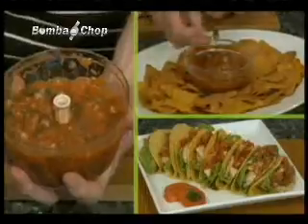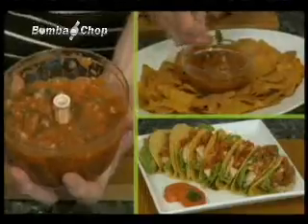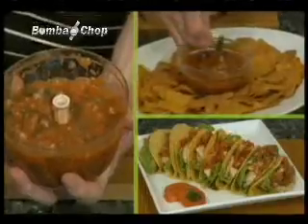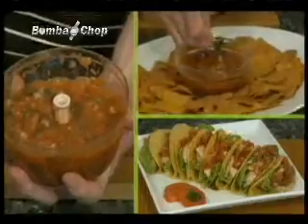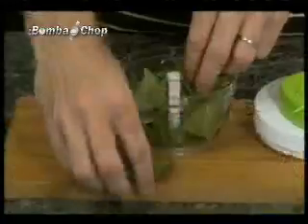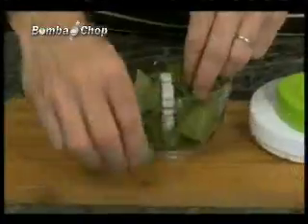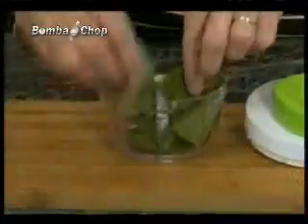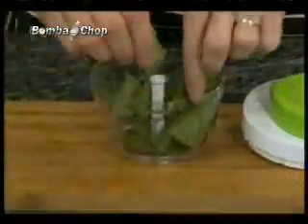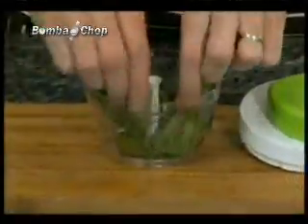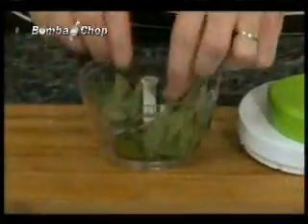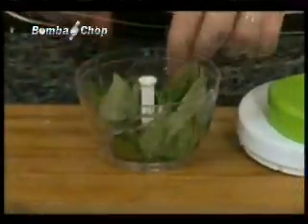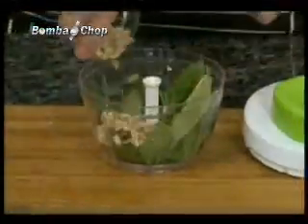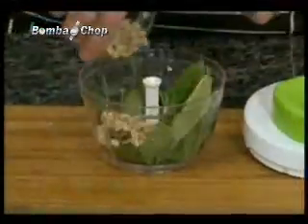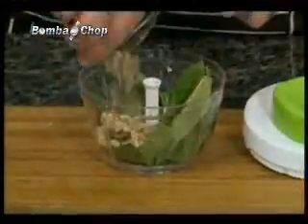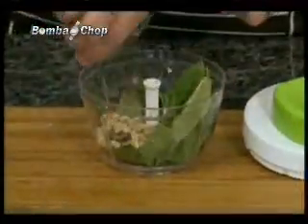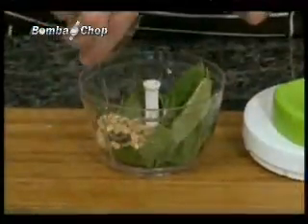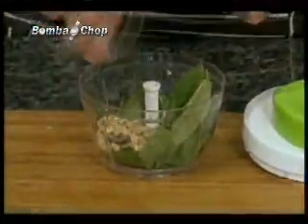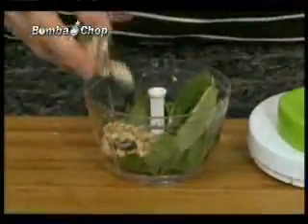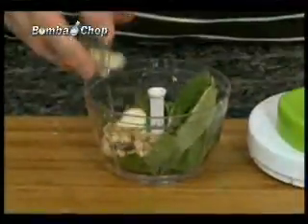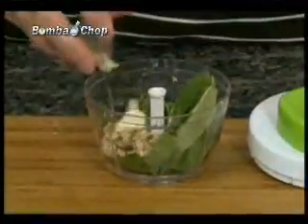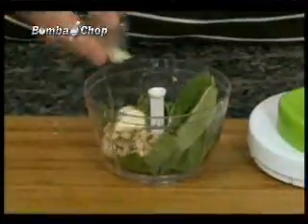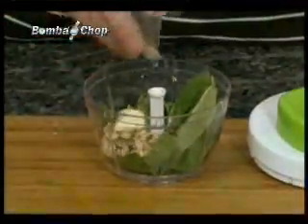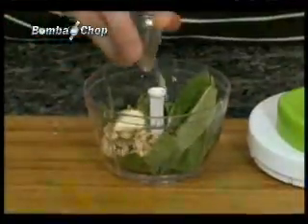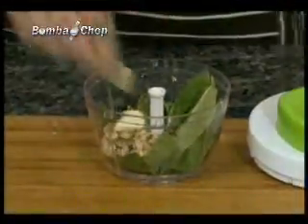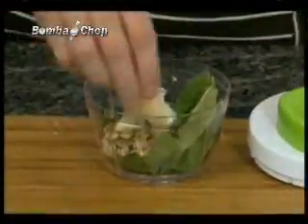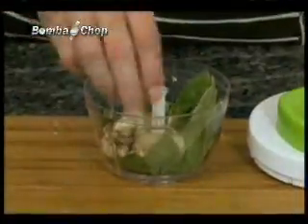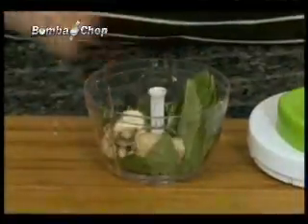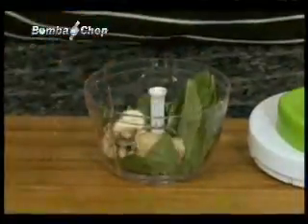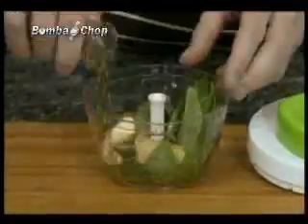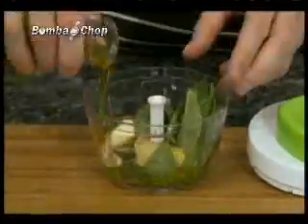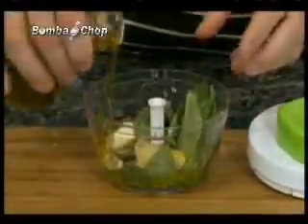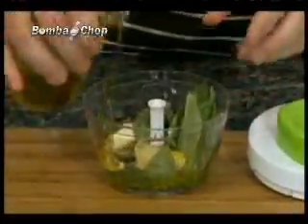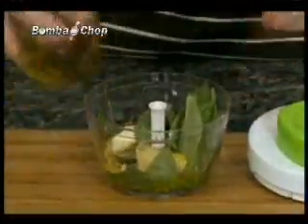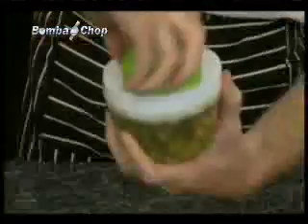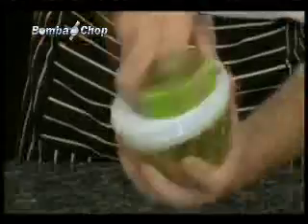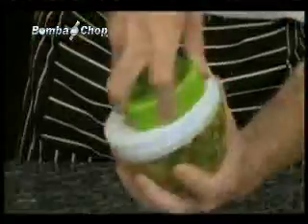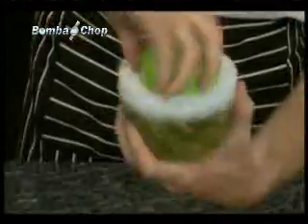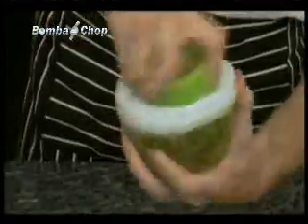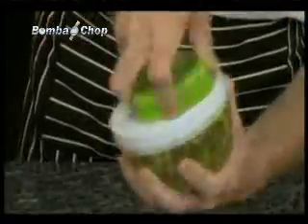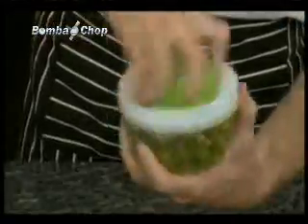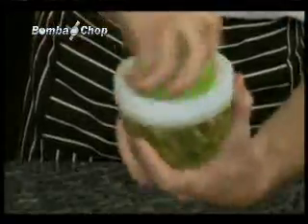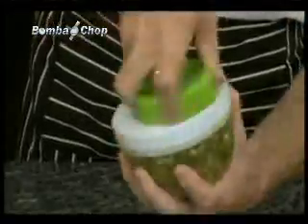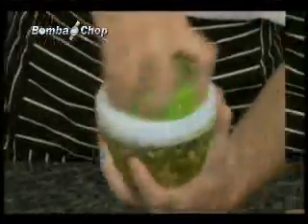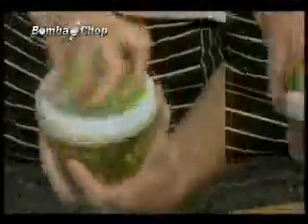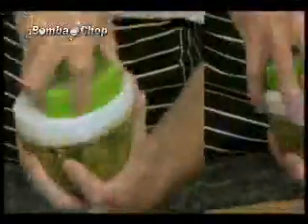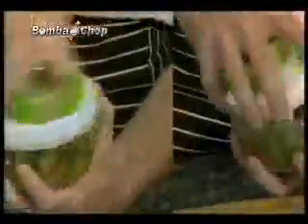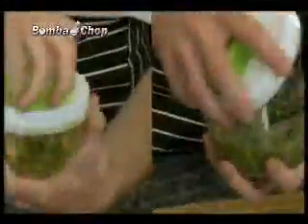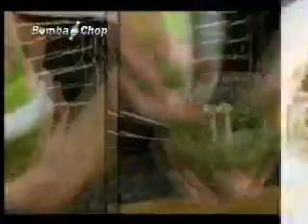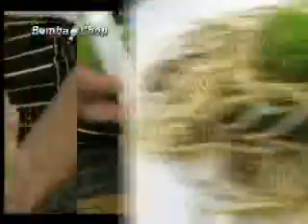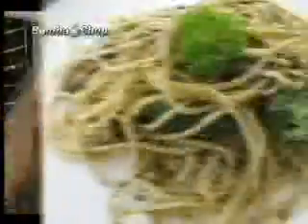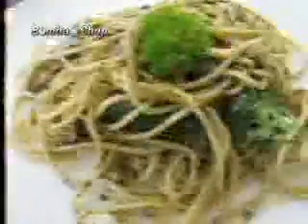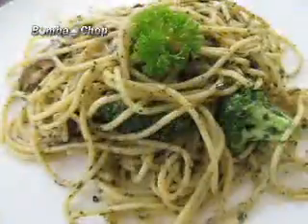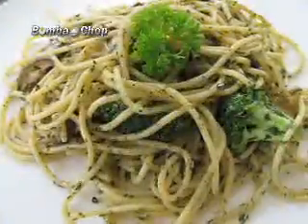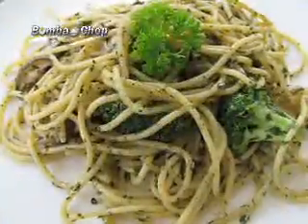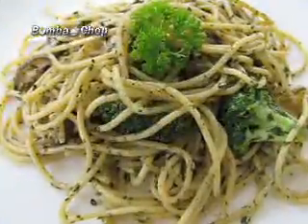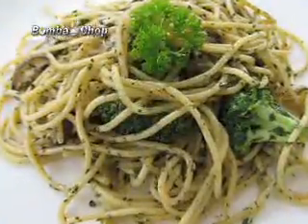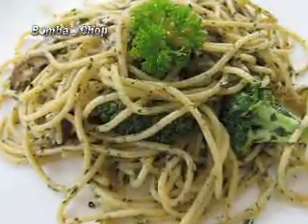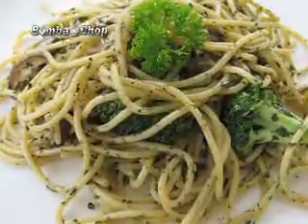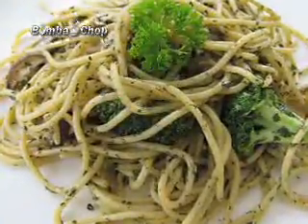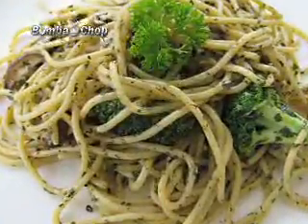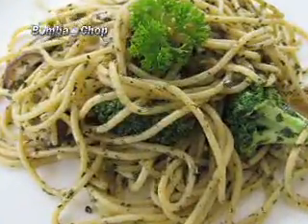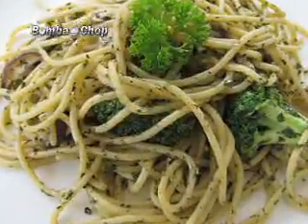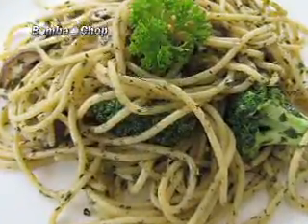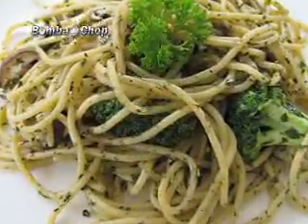Want some pesto for your pasta pronto? Bomba Chop your pine nuts, olive oil, and basil. Make a perfect pesto to please any palate.